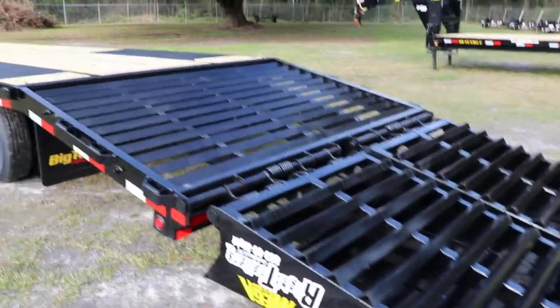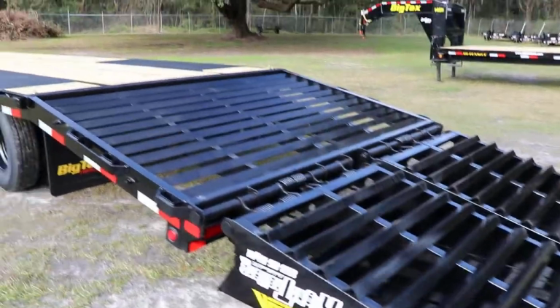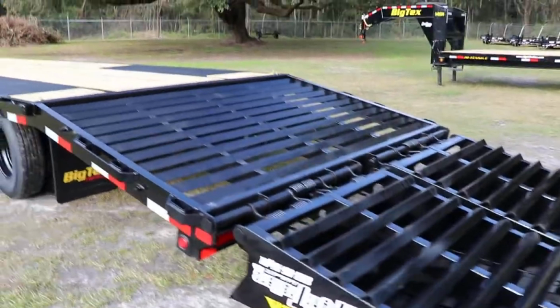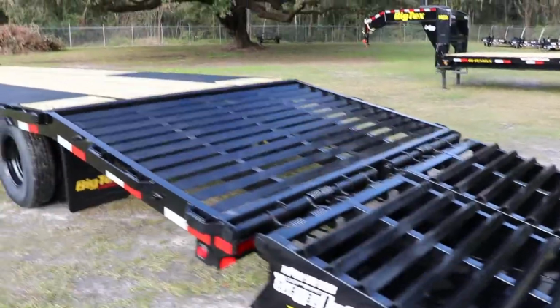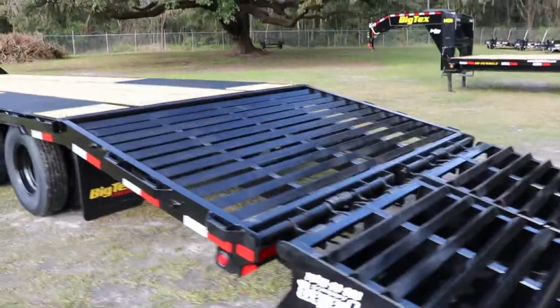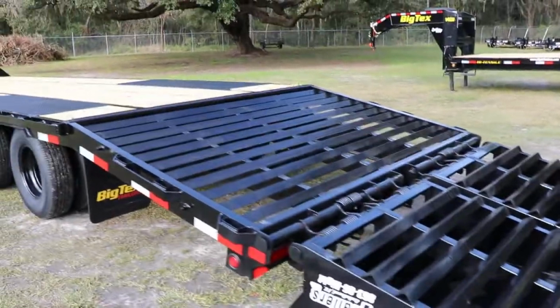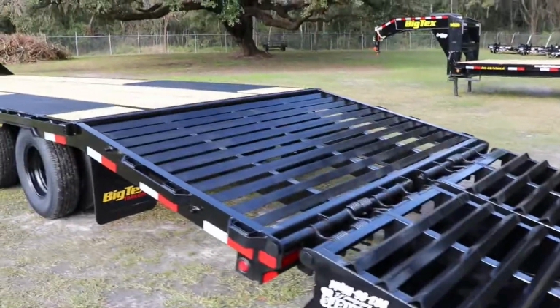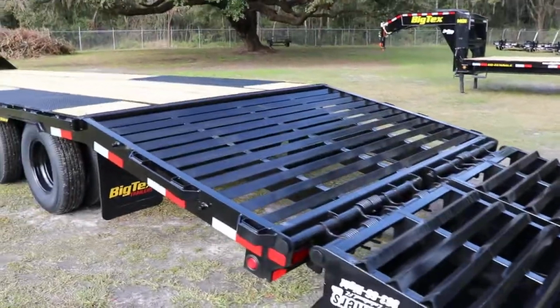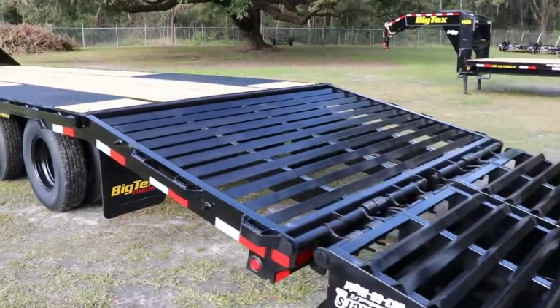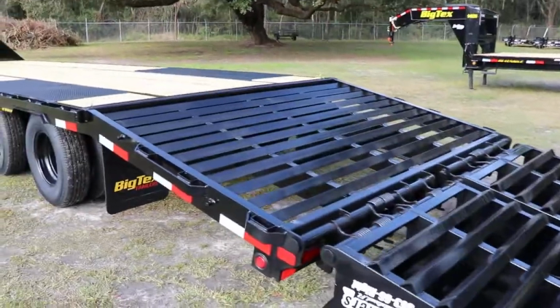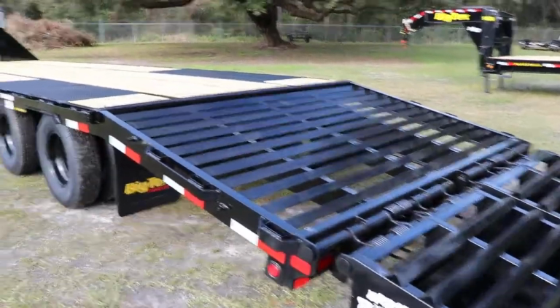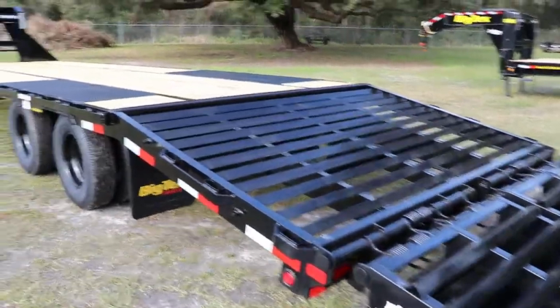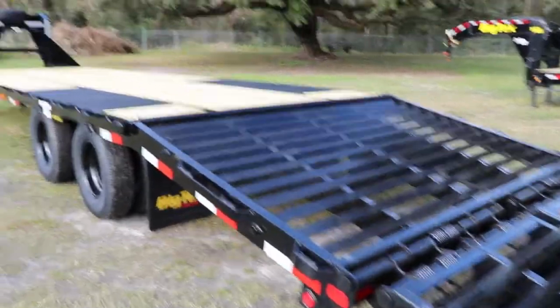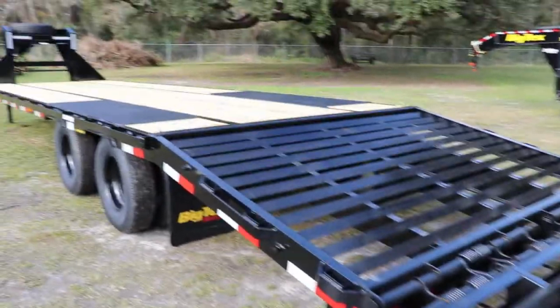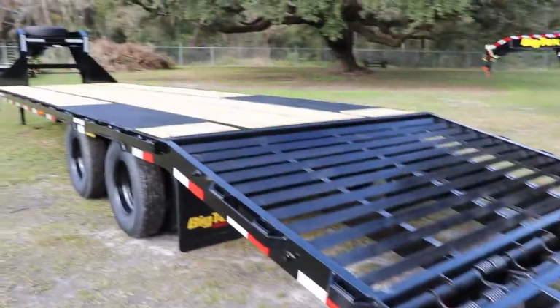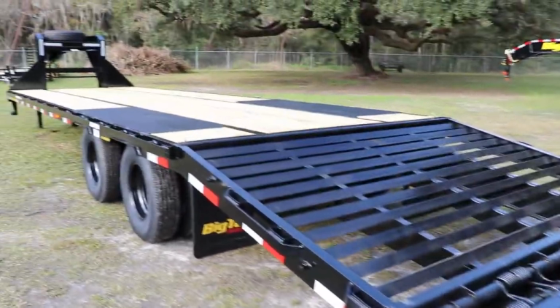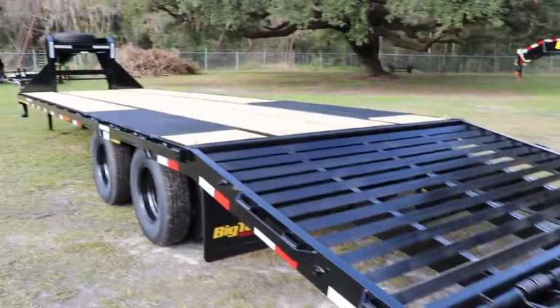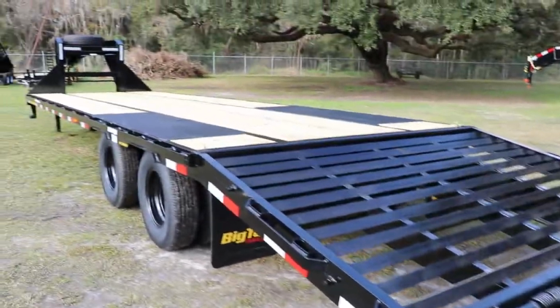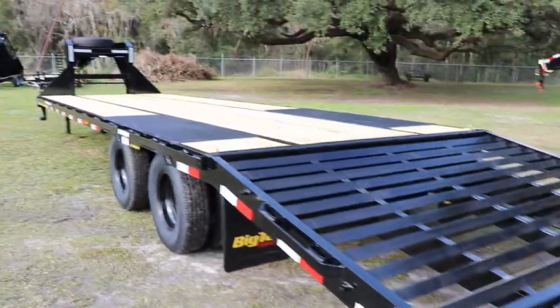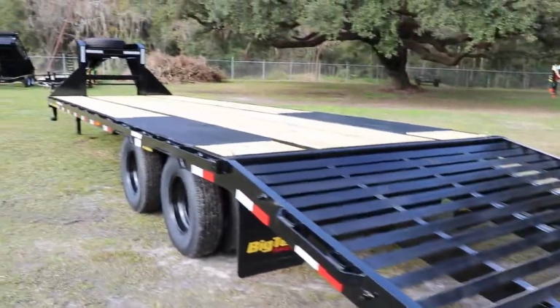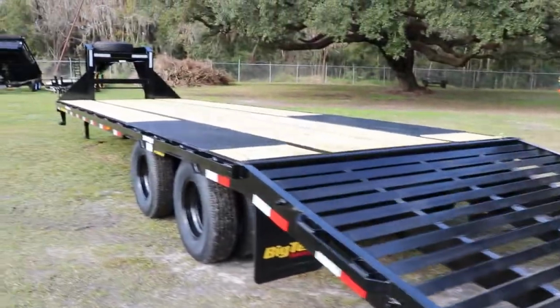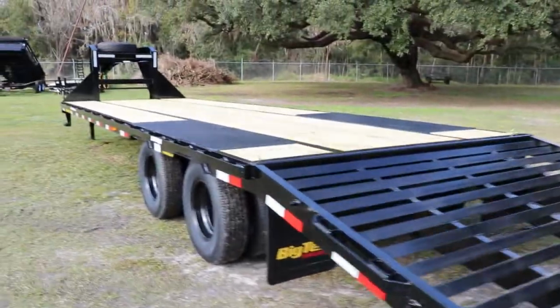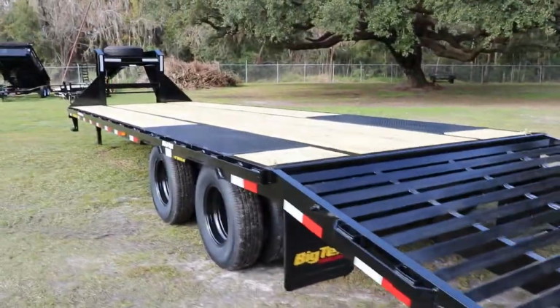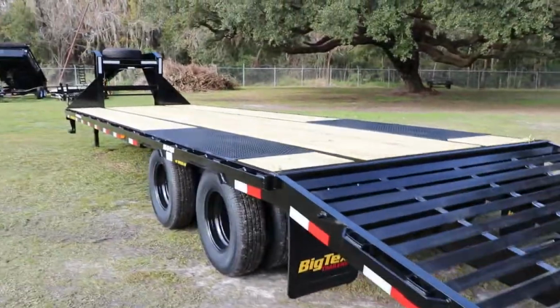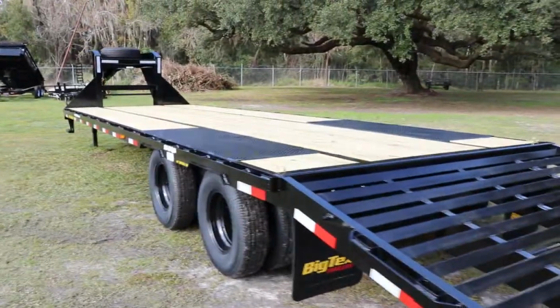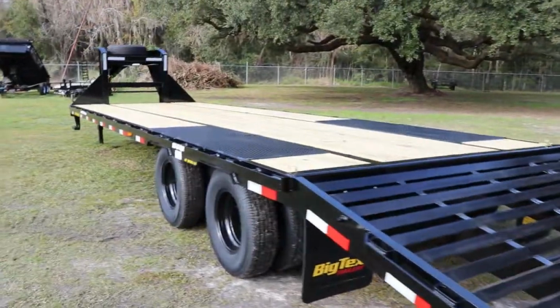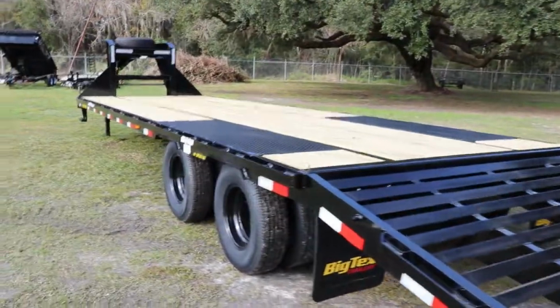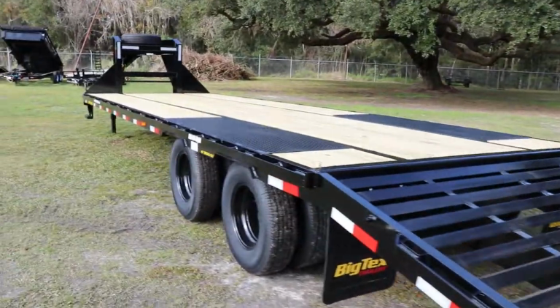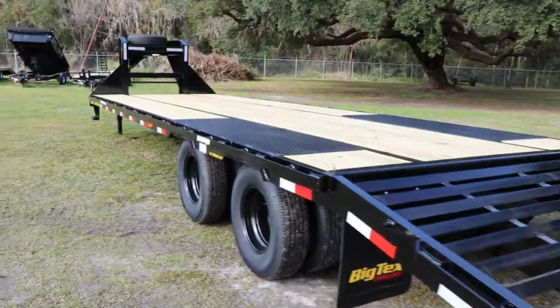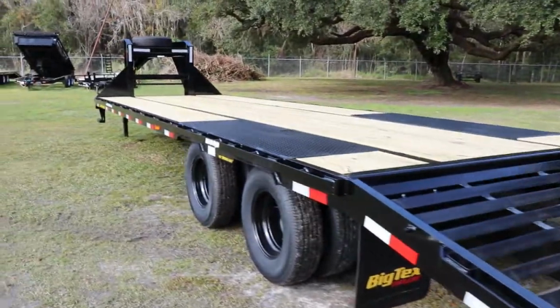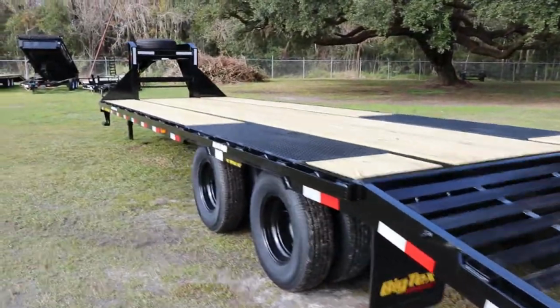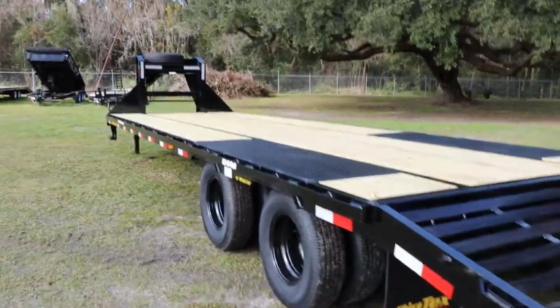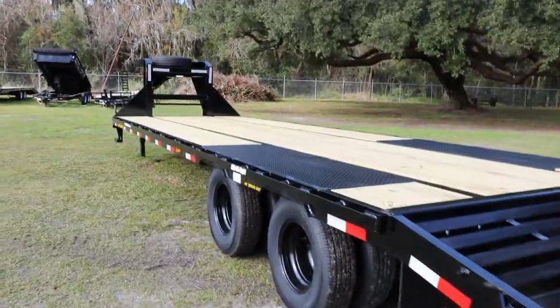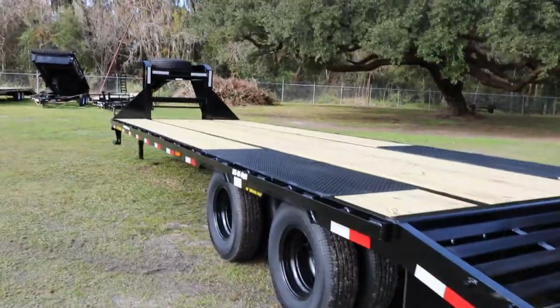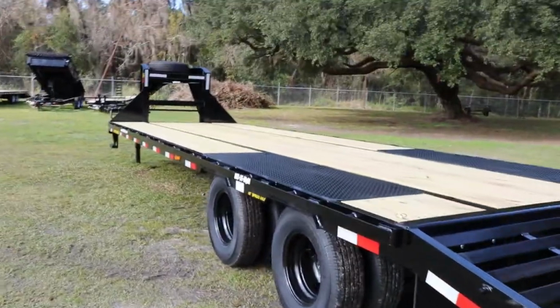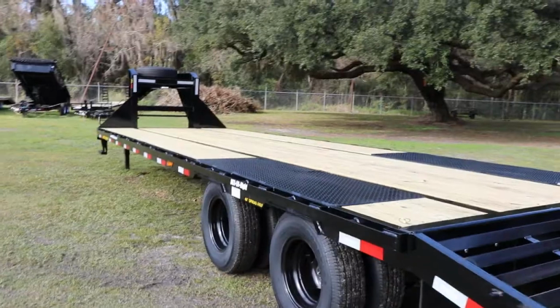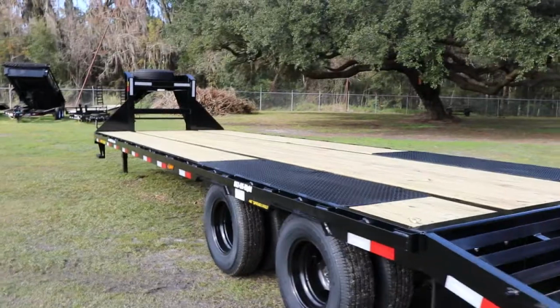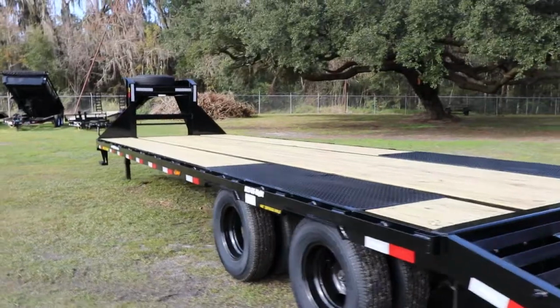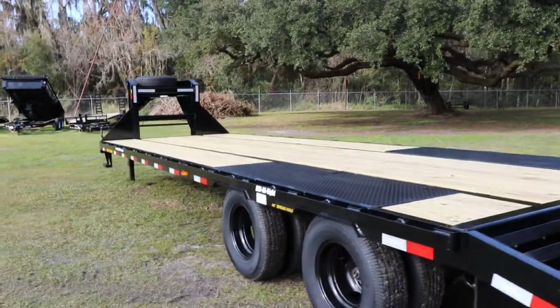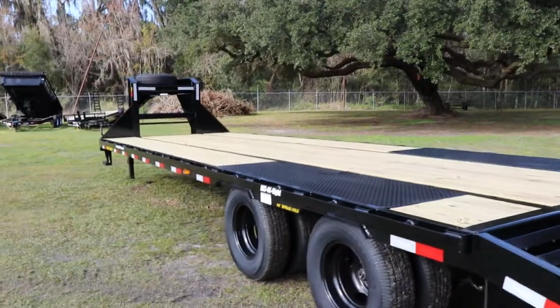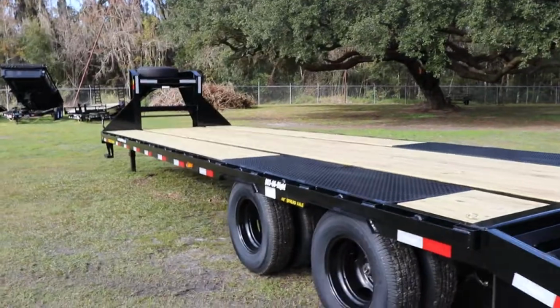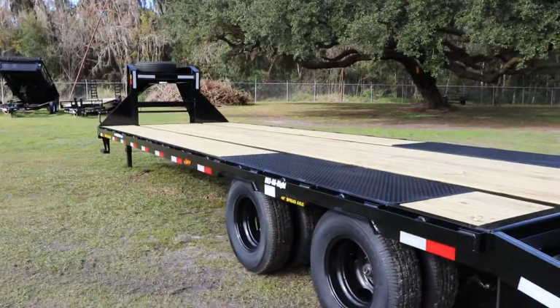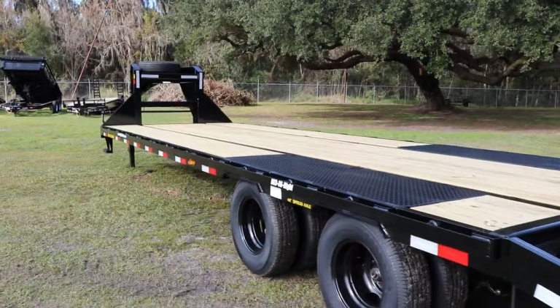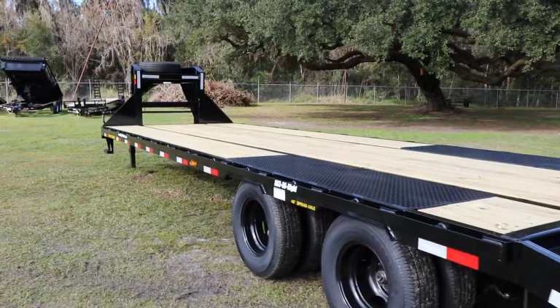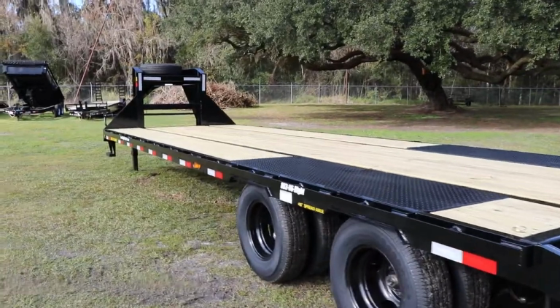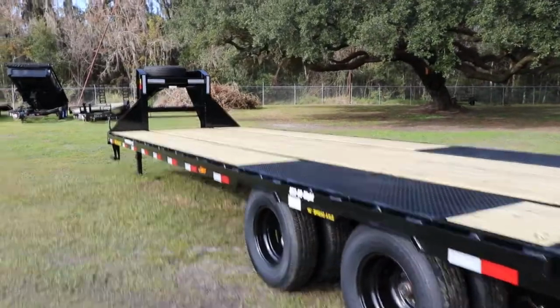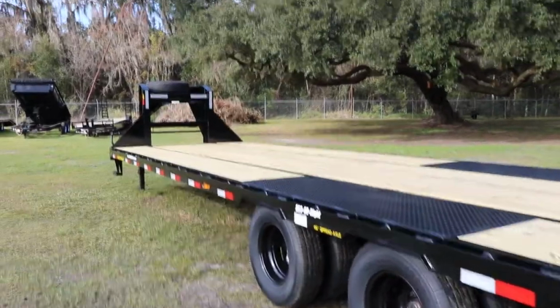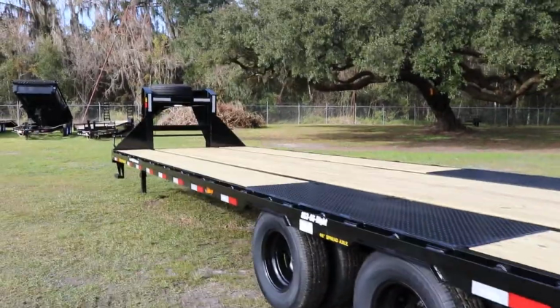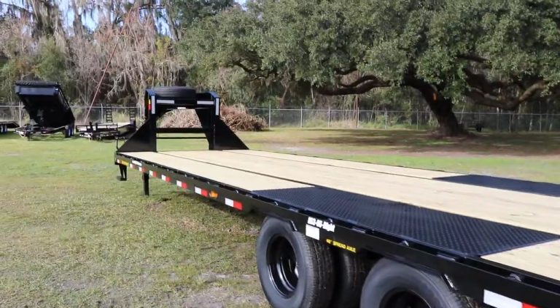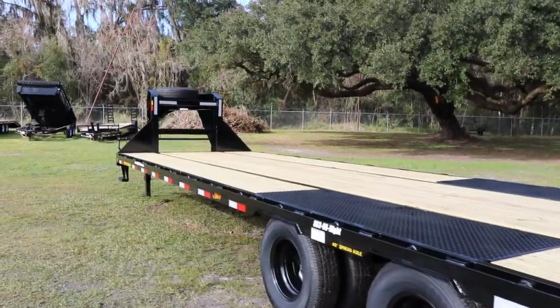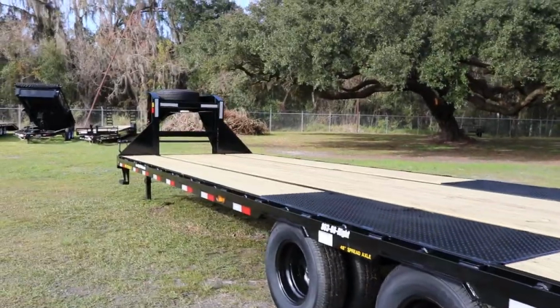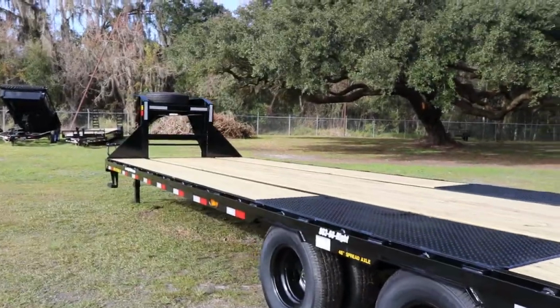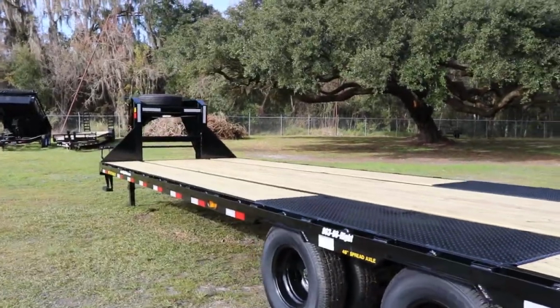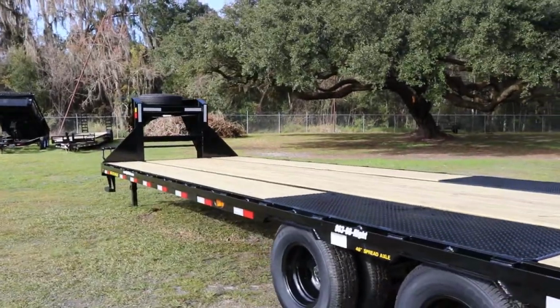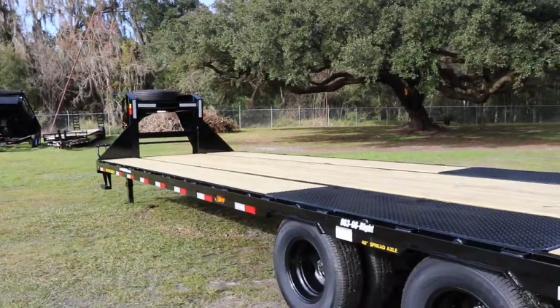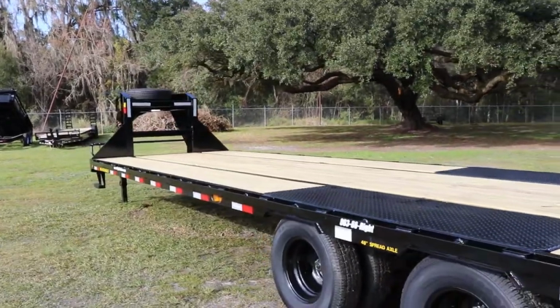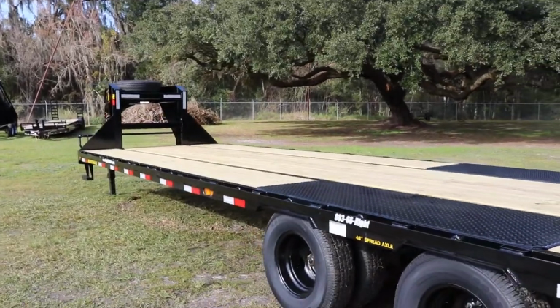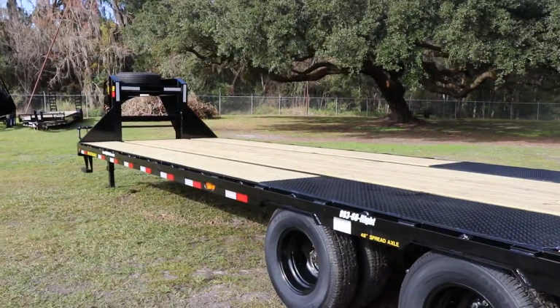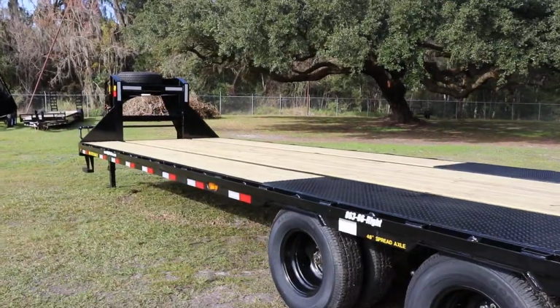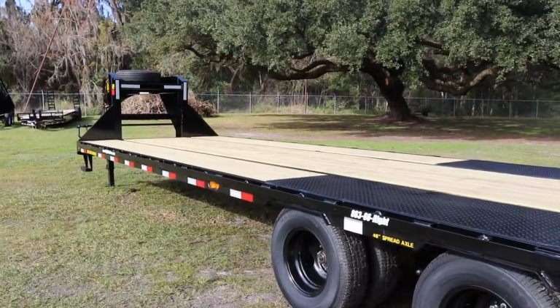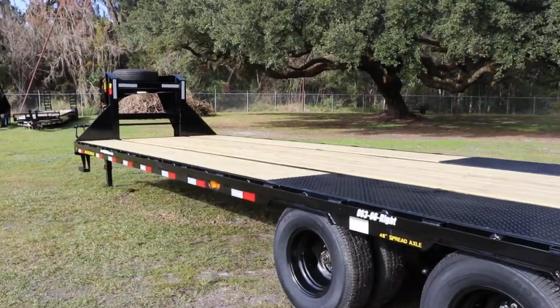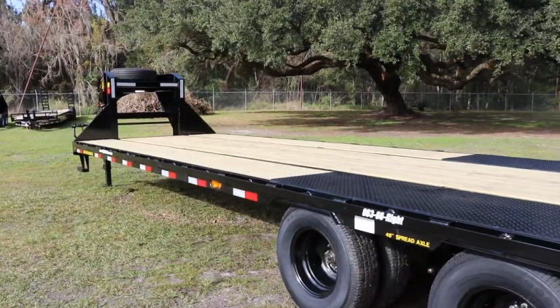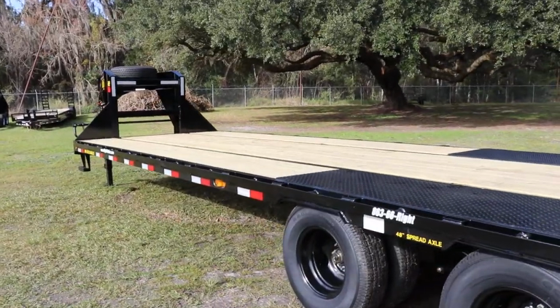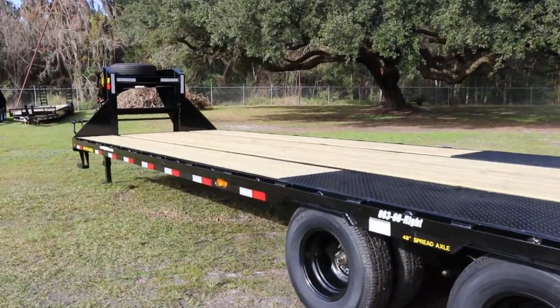And again, here's your quick look at an 8.5 by 30 Big Tex gooseneck equipment trailer.